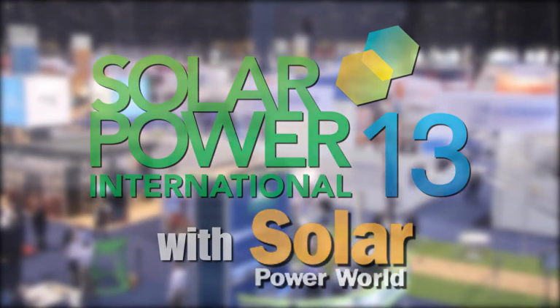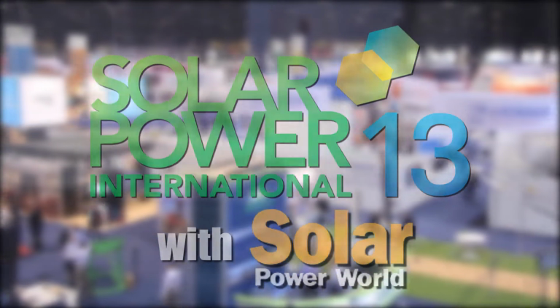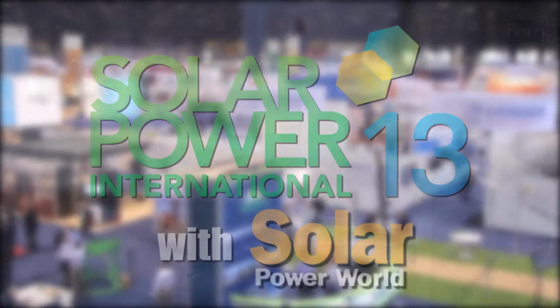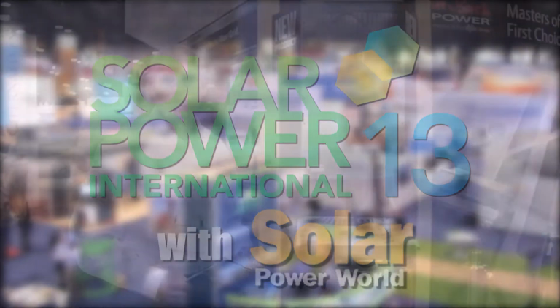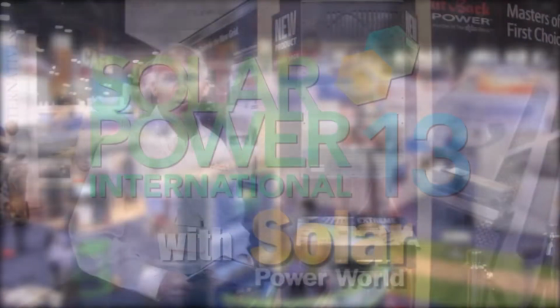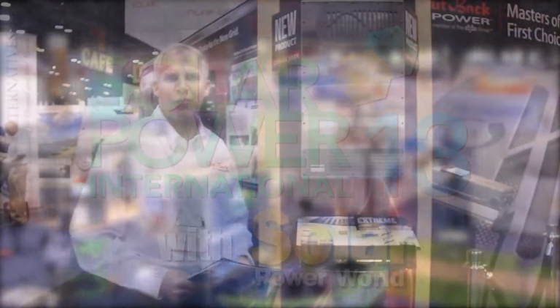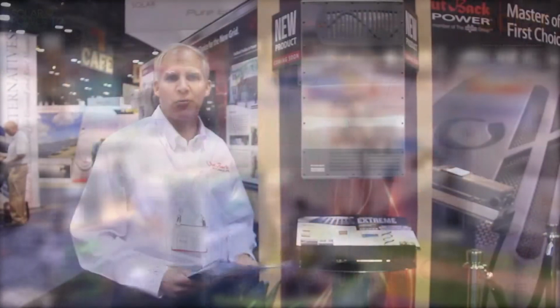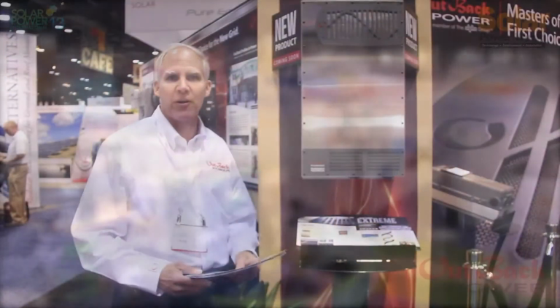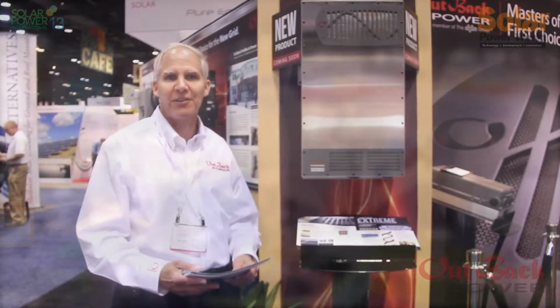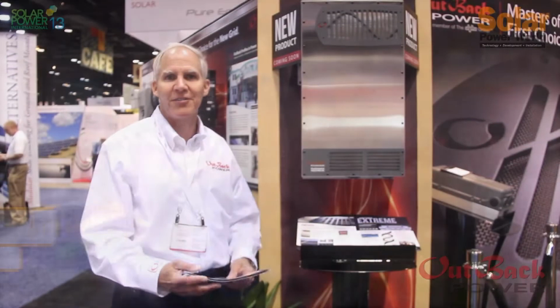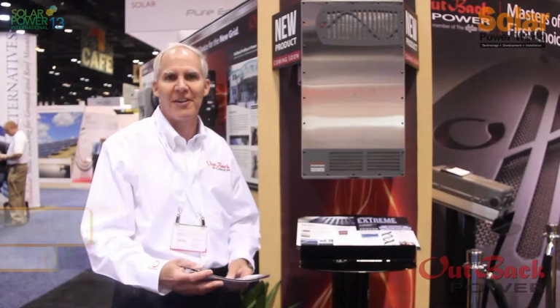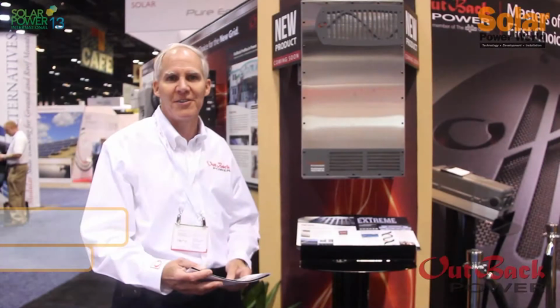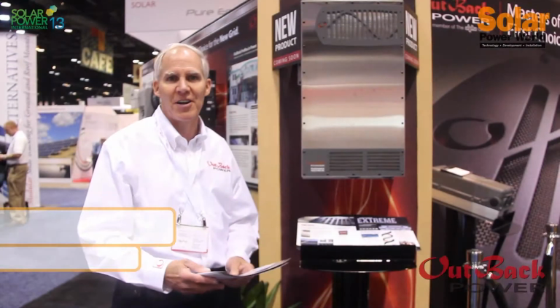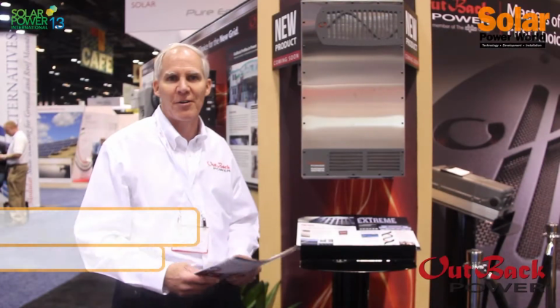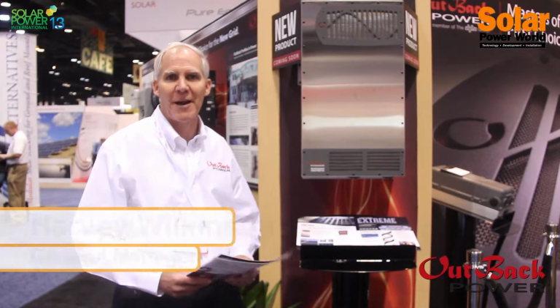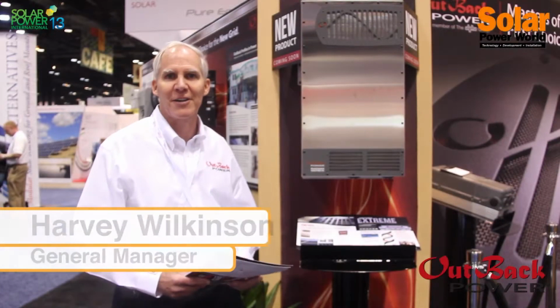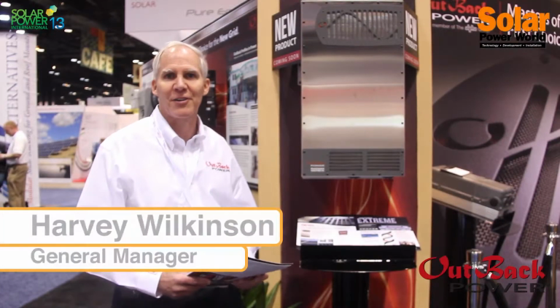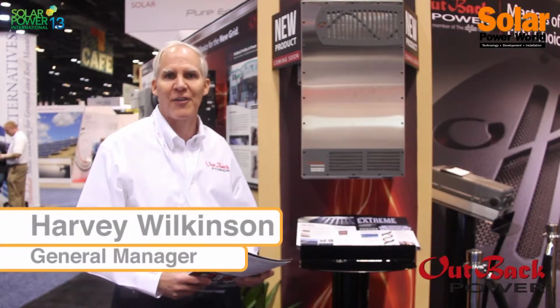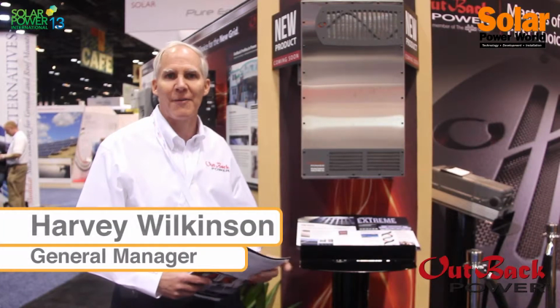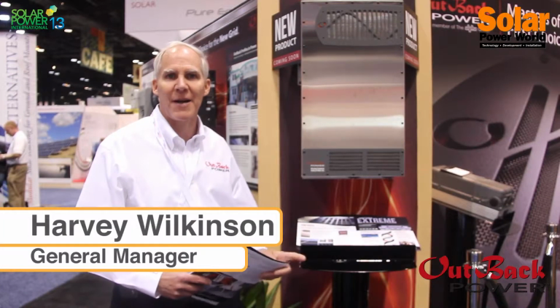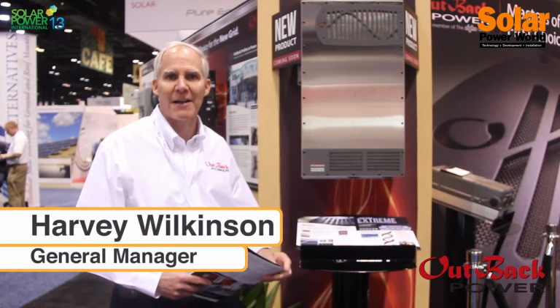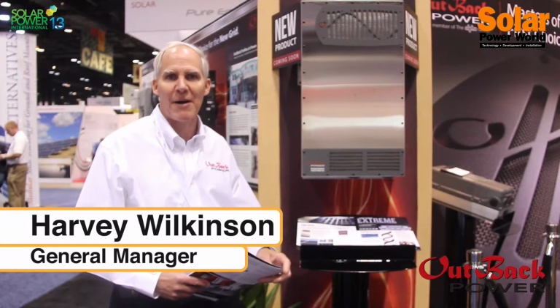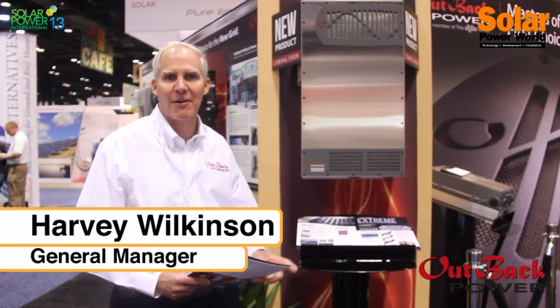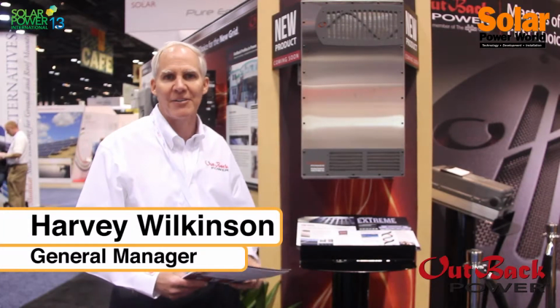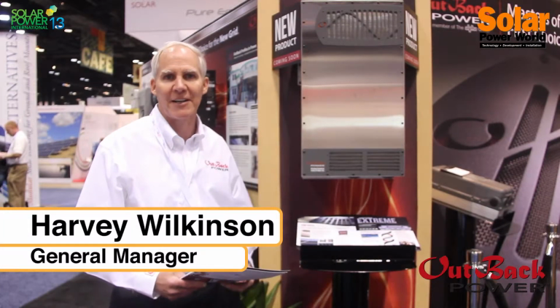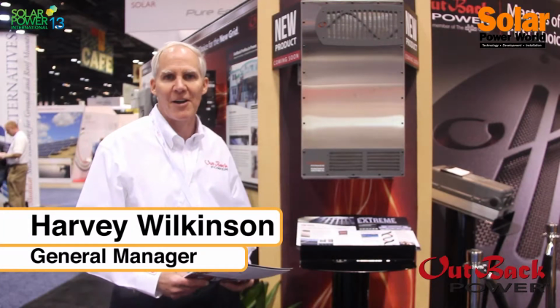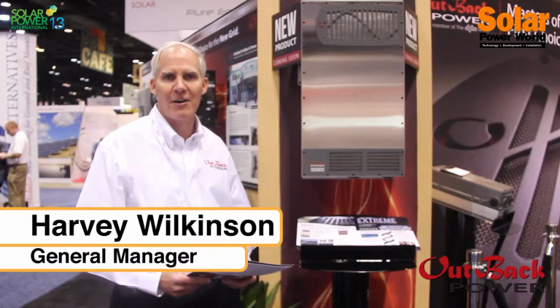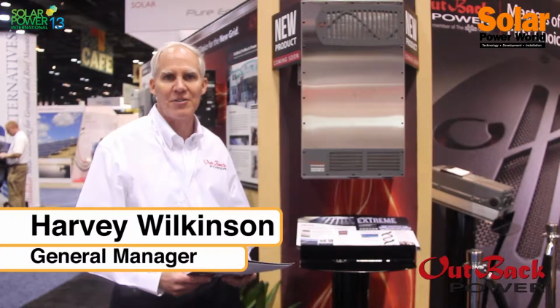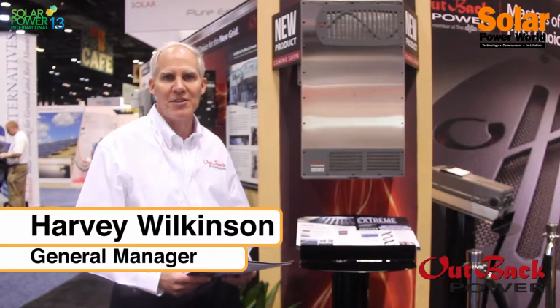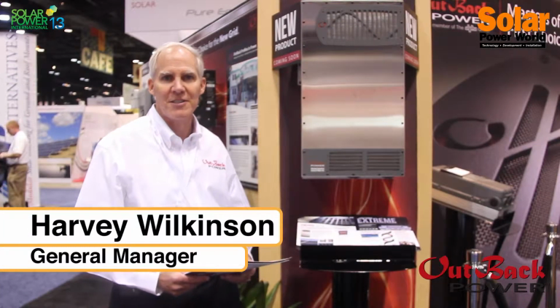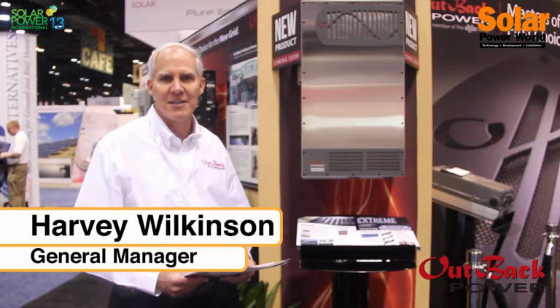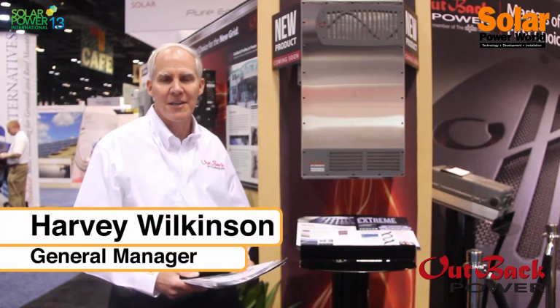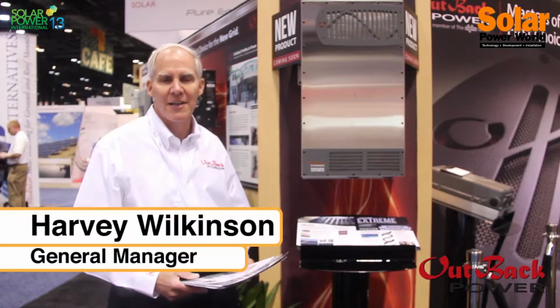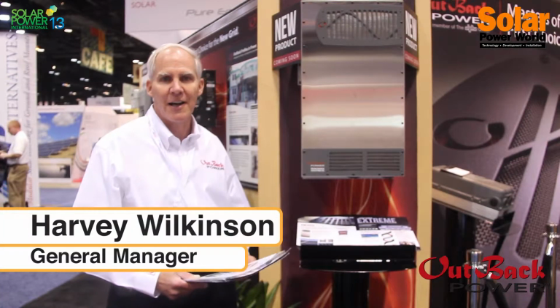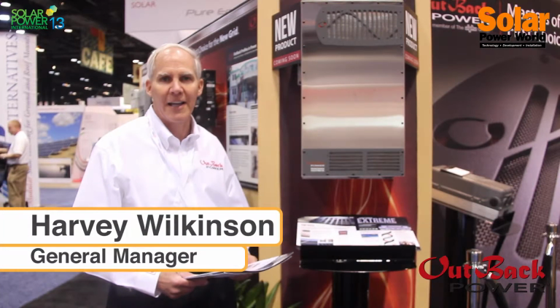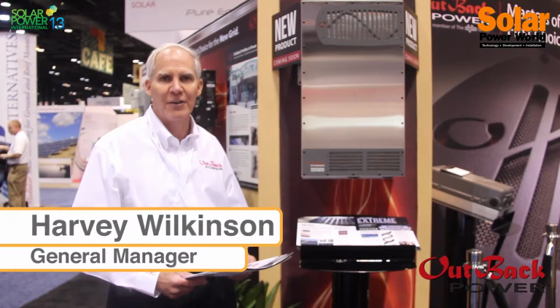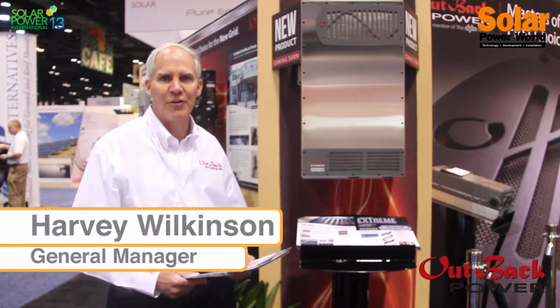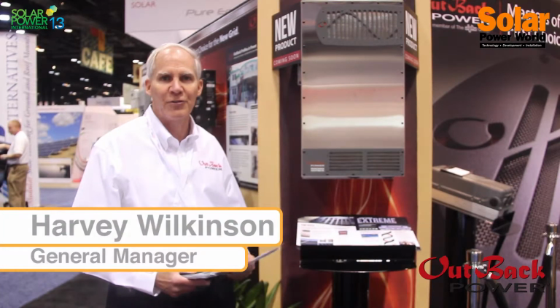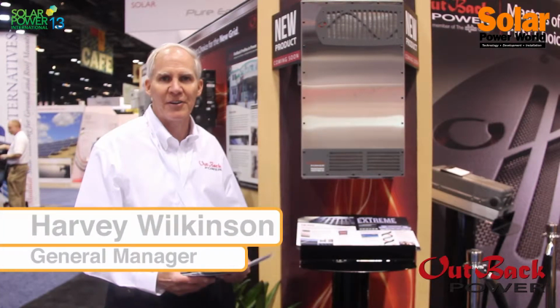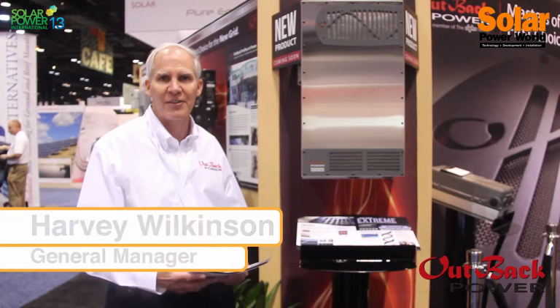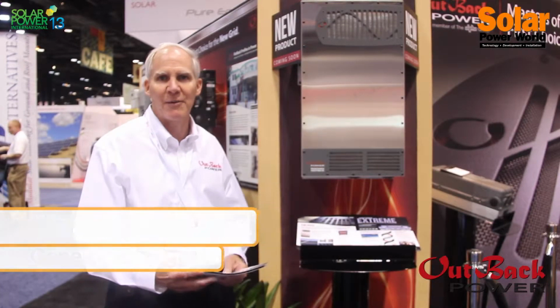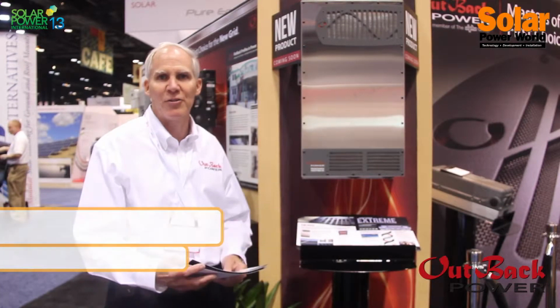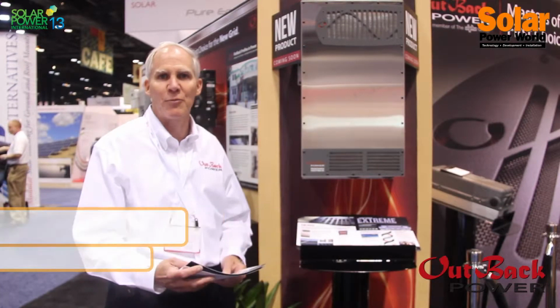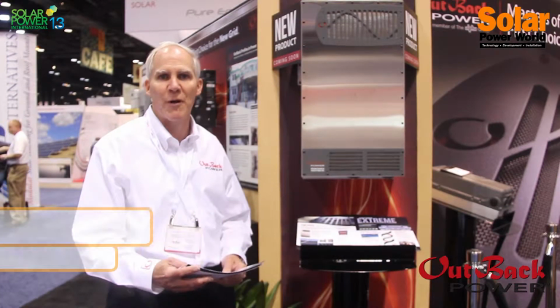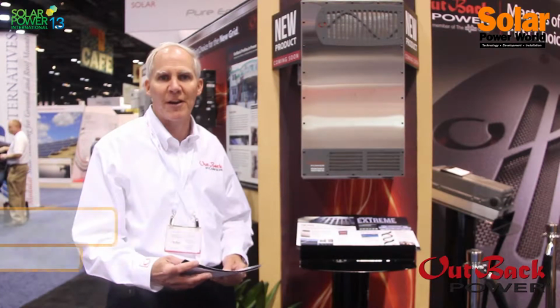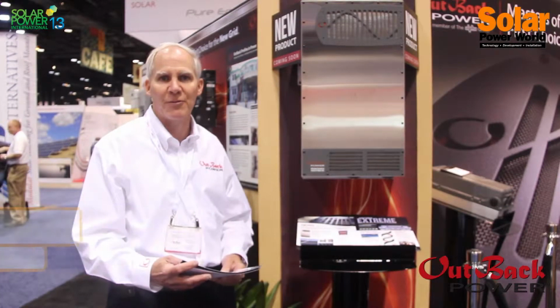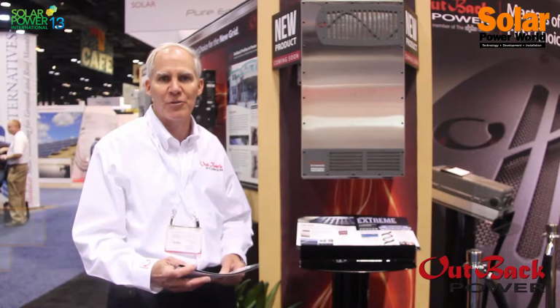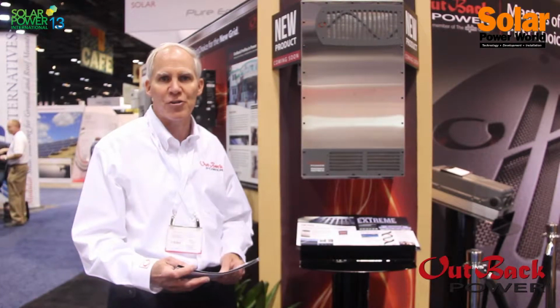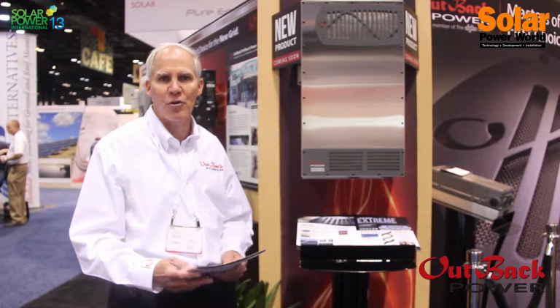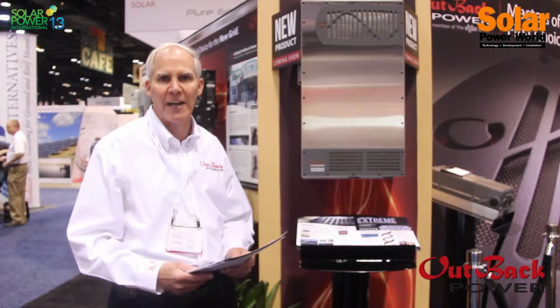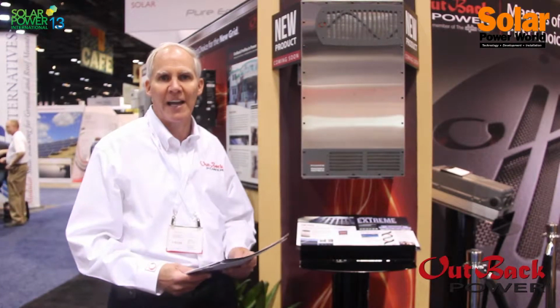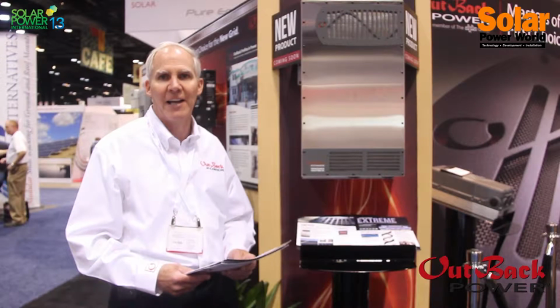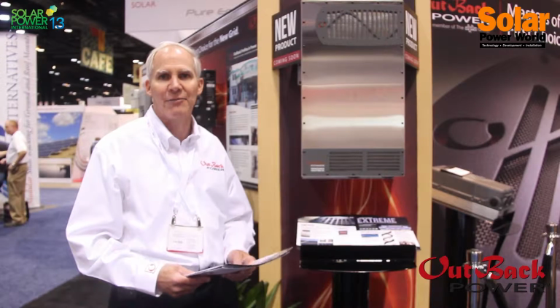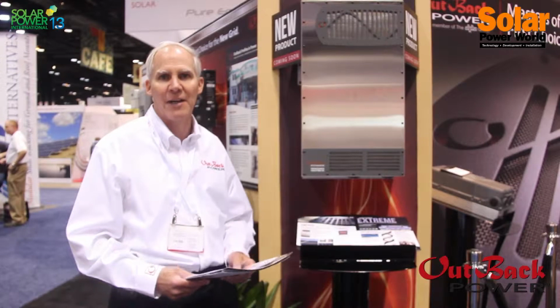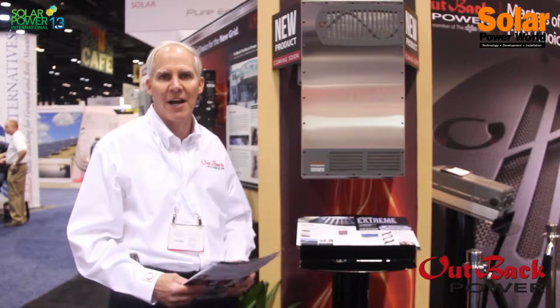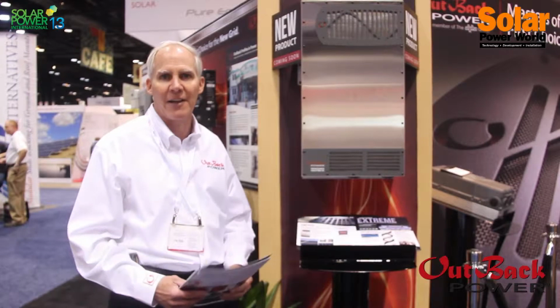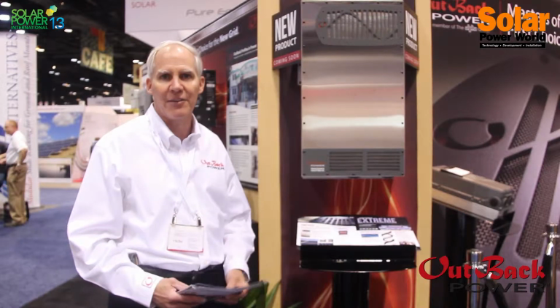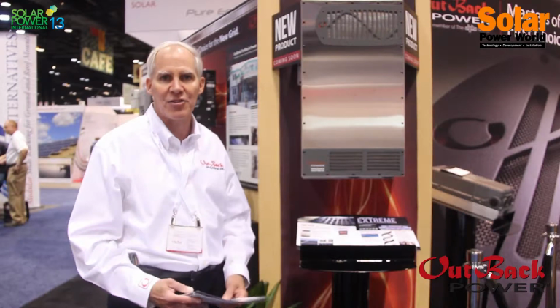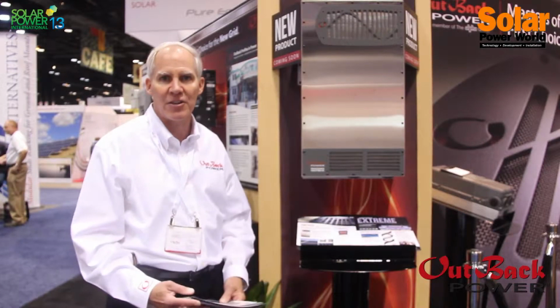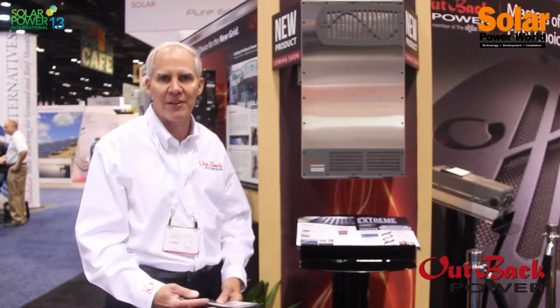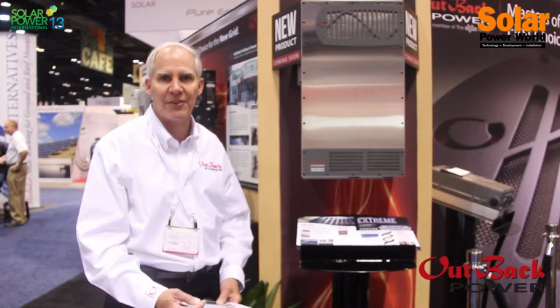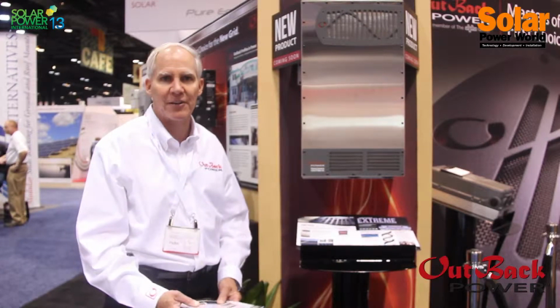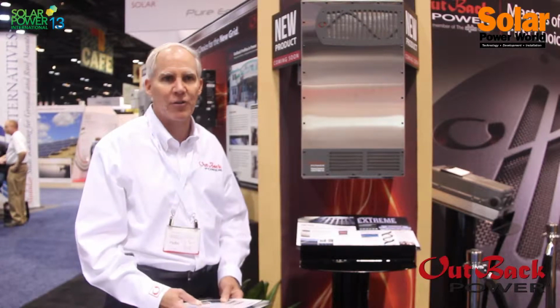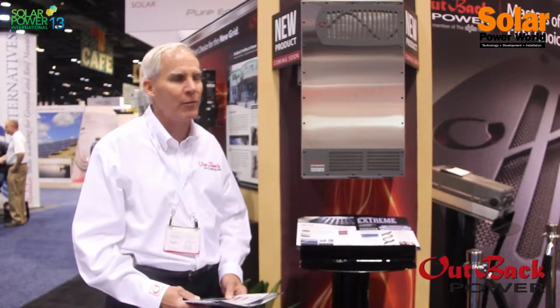This is Harvey Wilkinson, the General Manager of Outback Power Technologies, introducing some of the new products that we're showing at SPI this October.